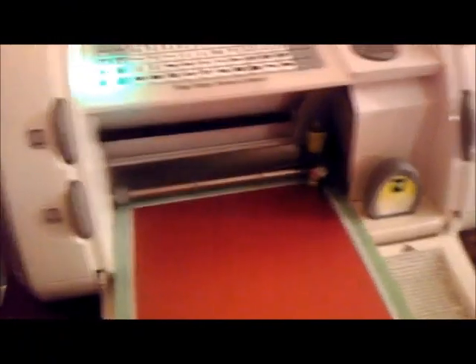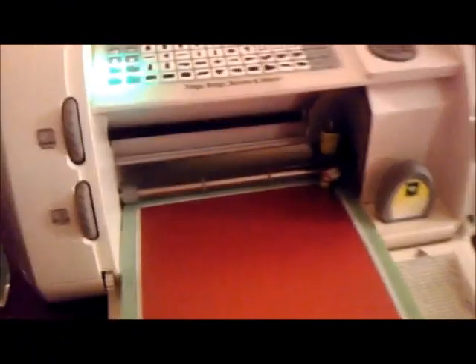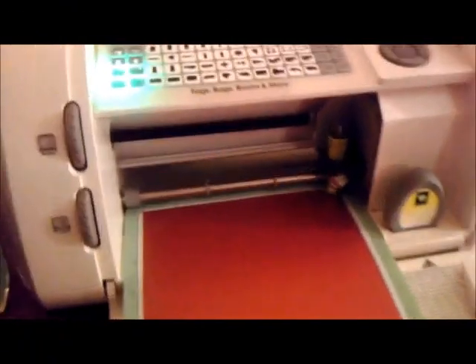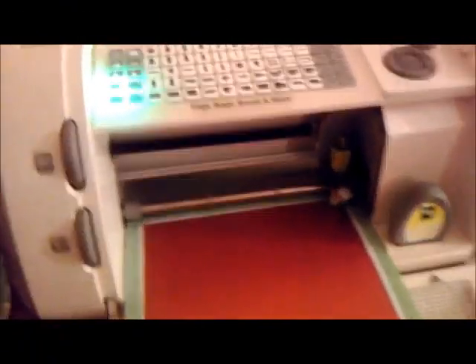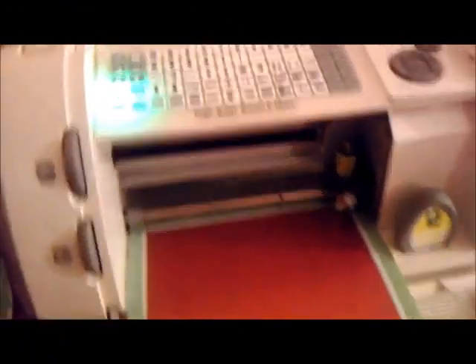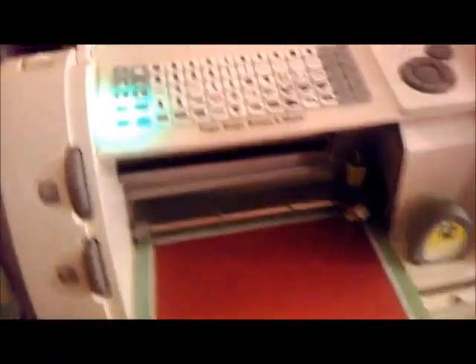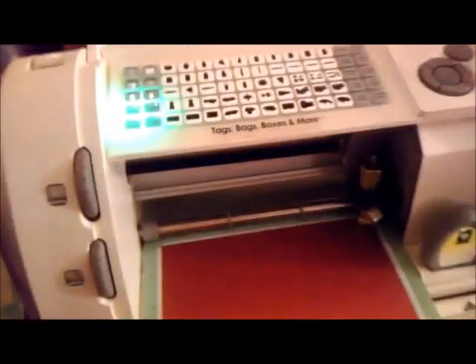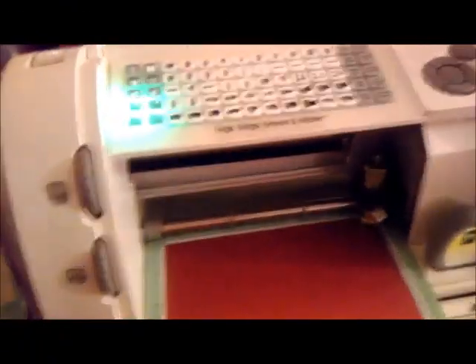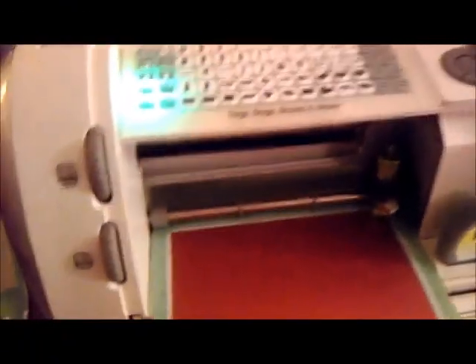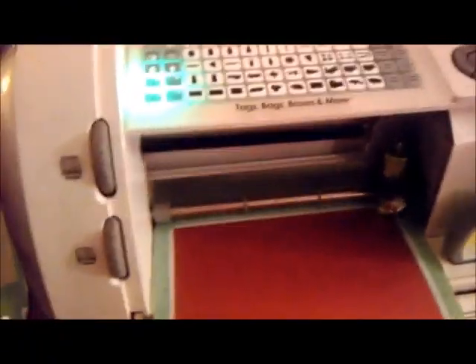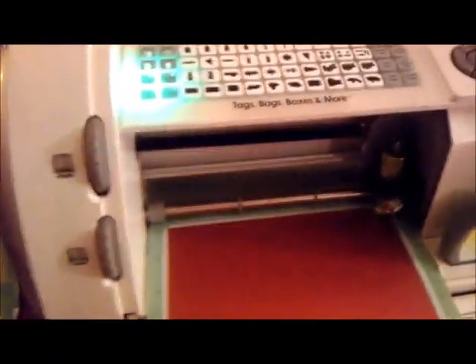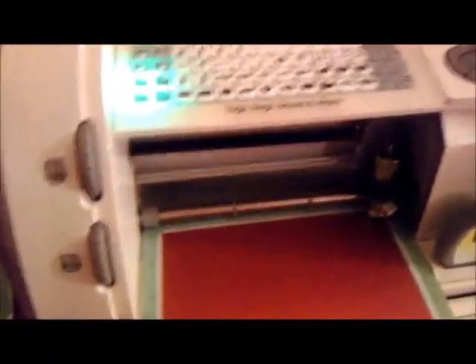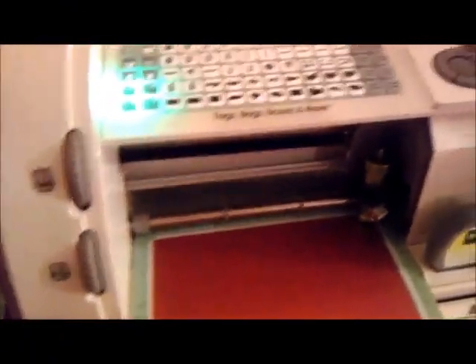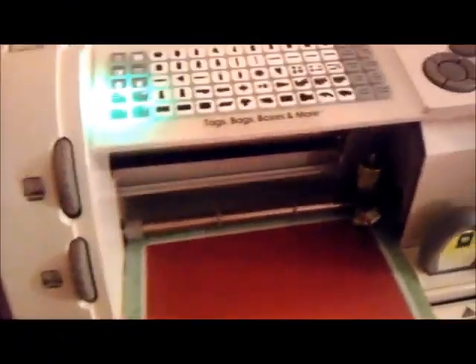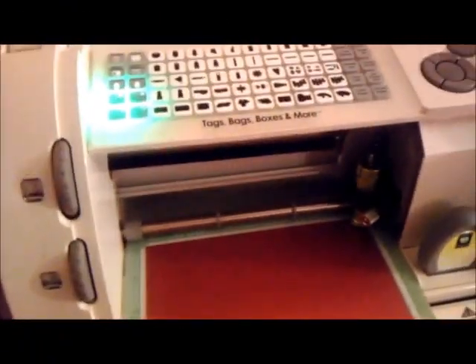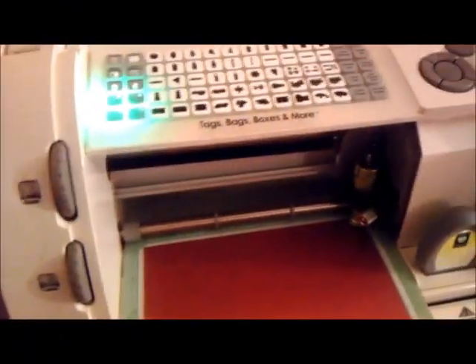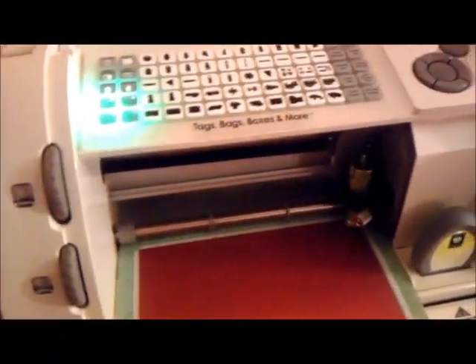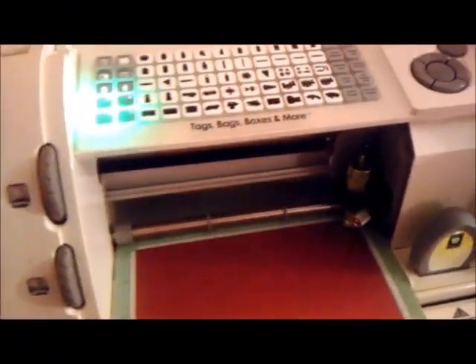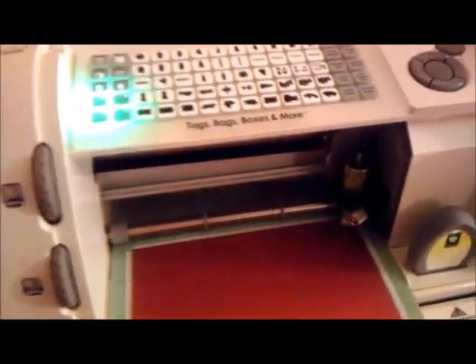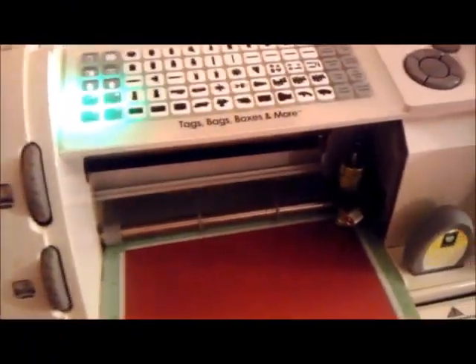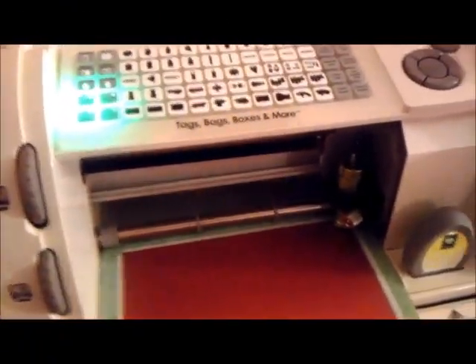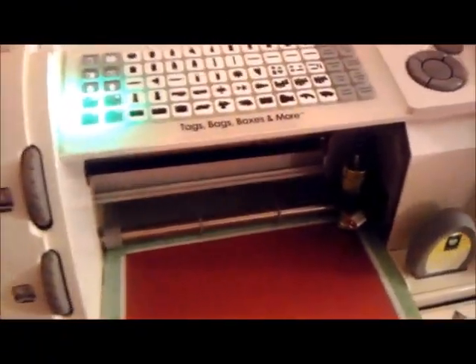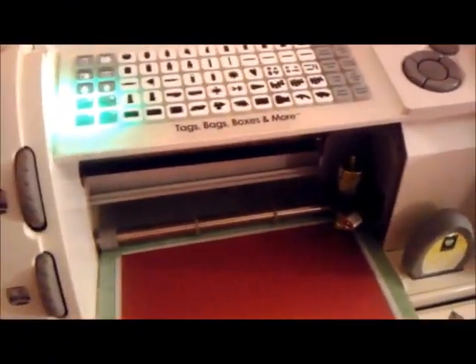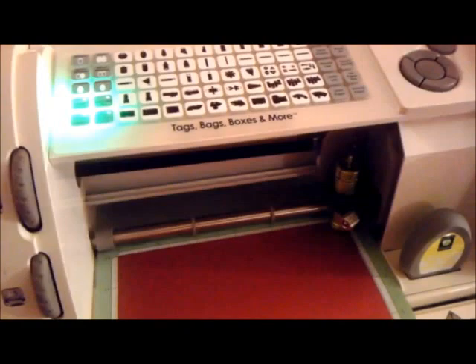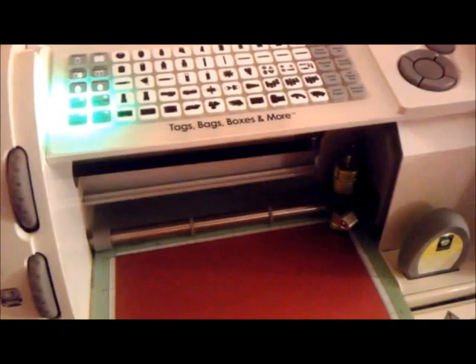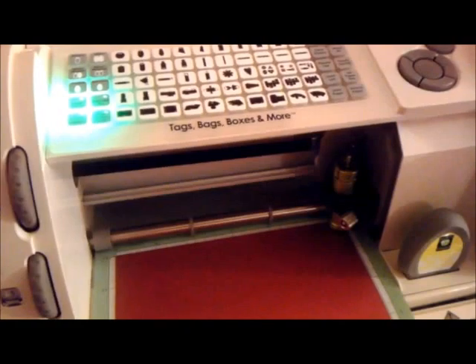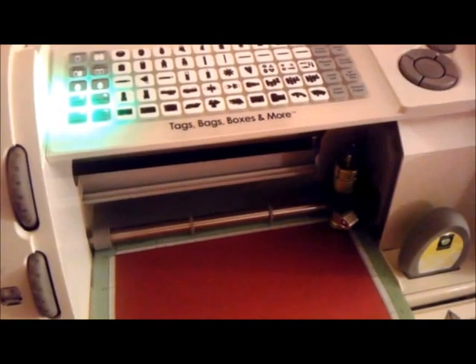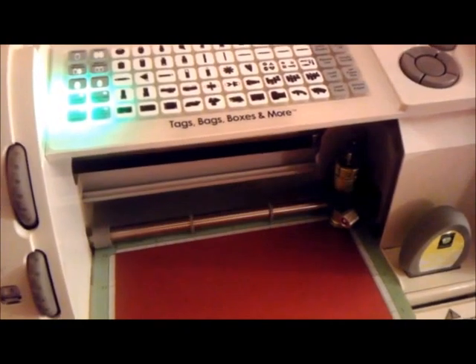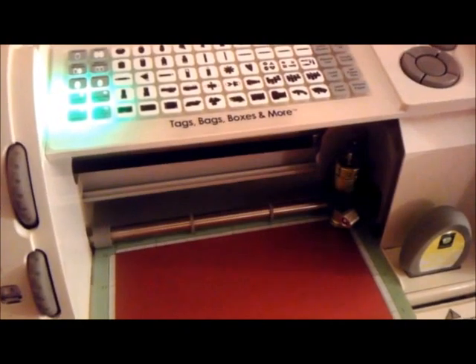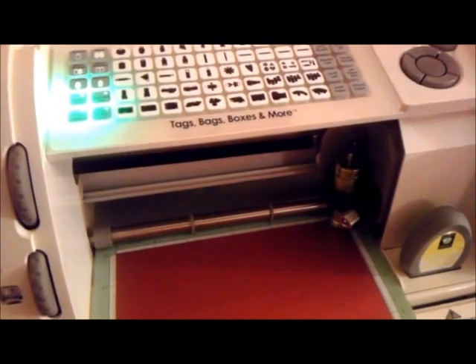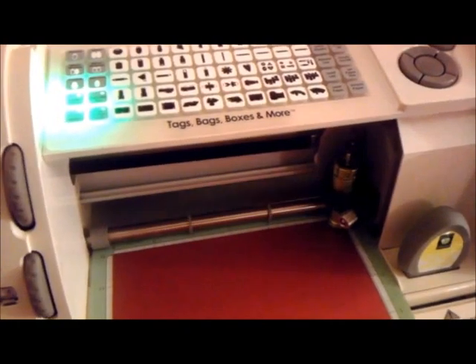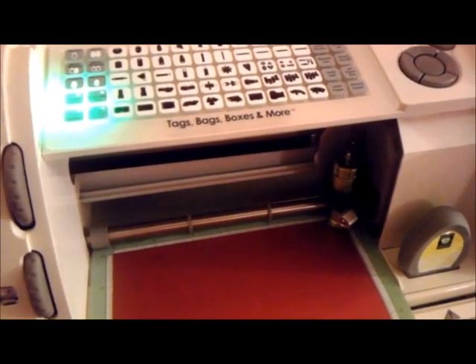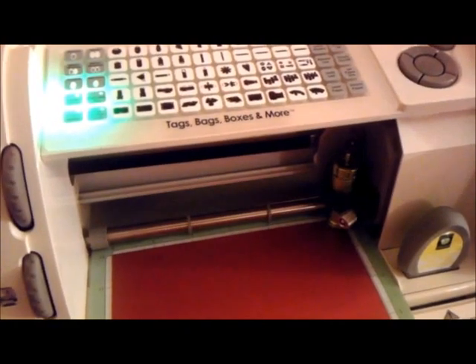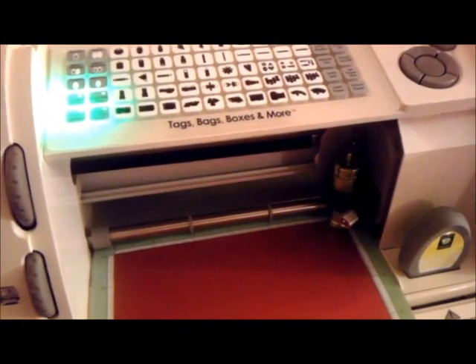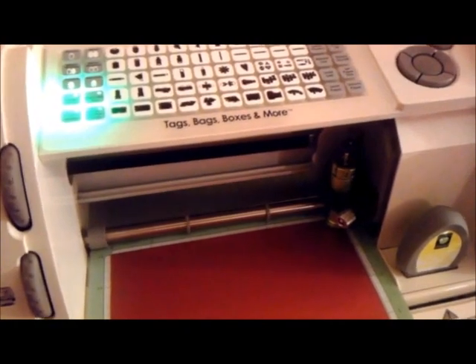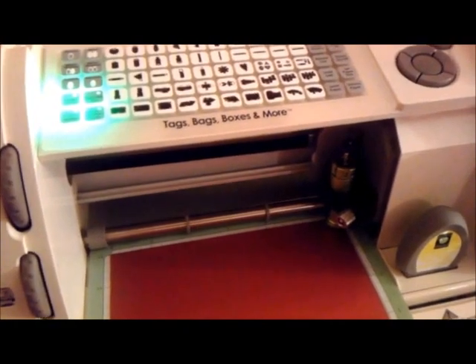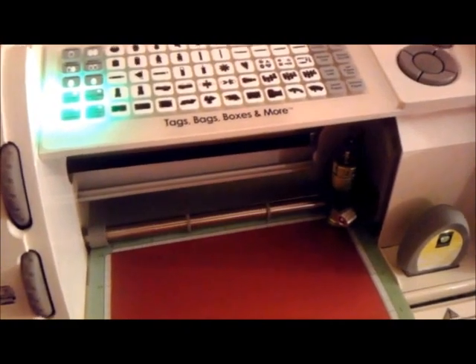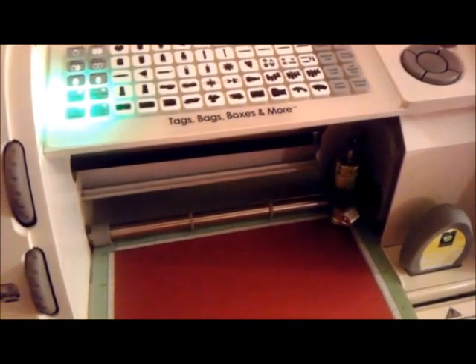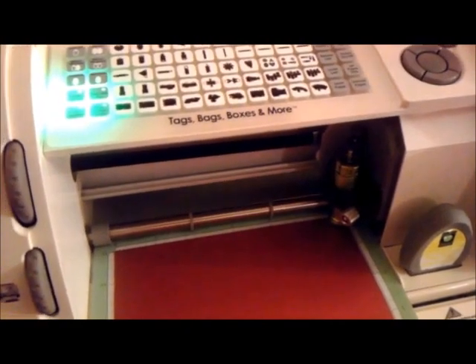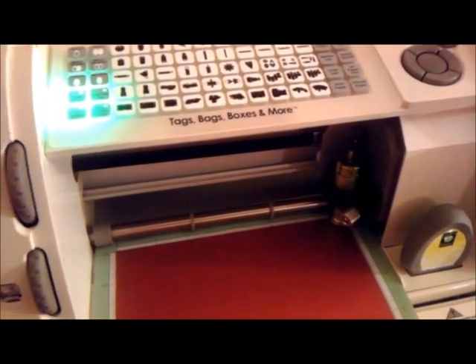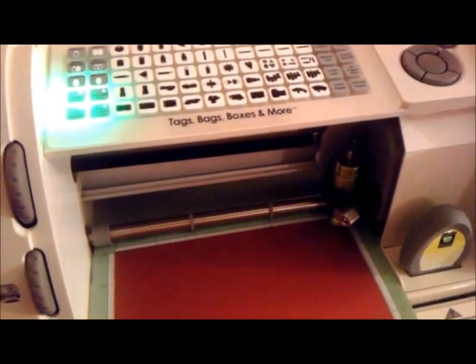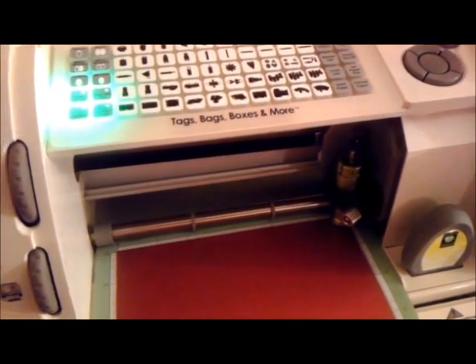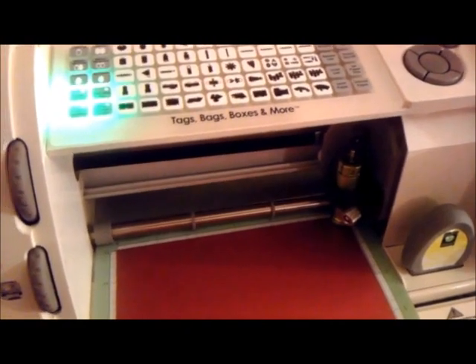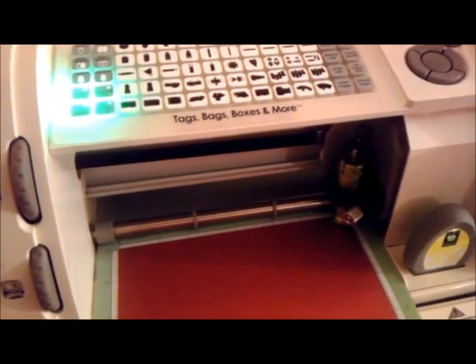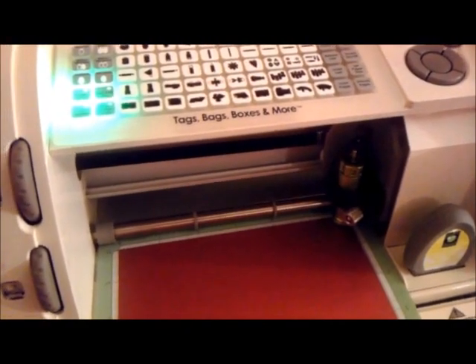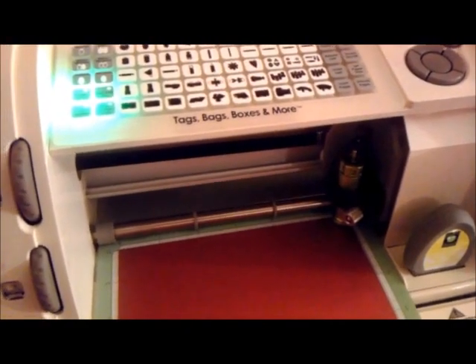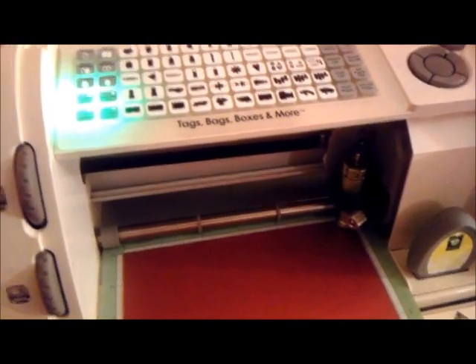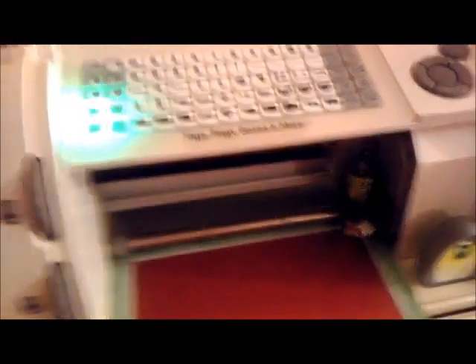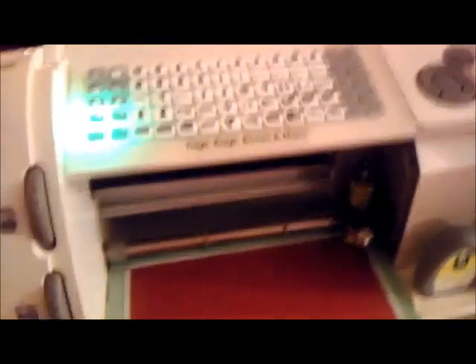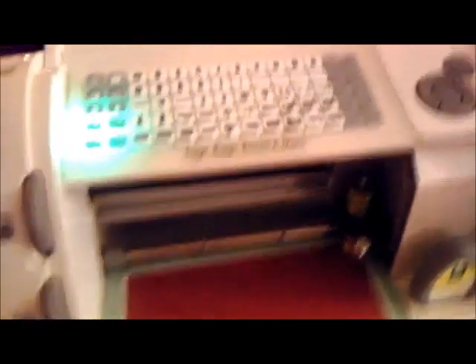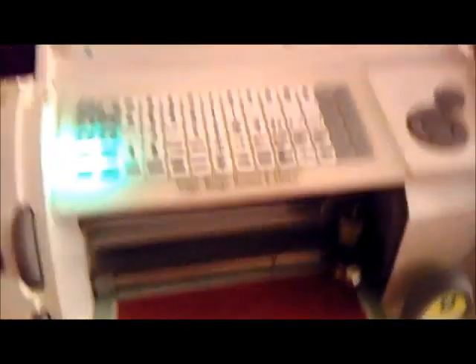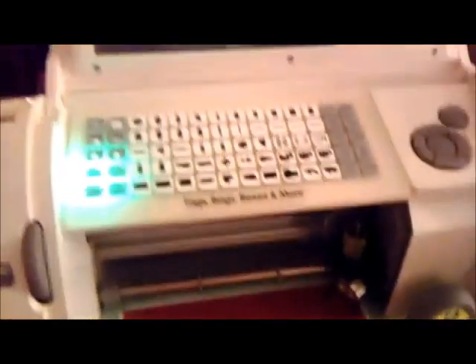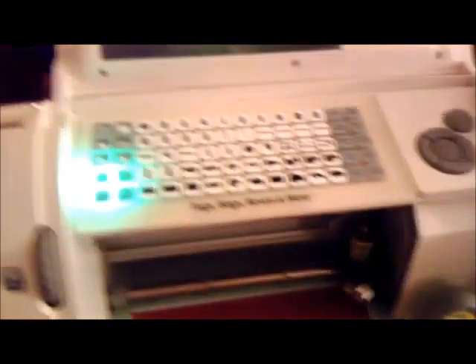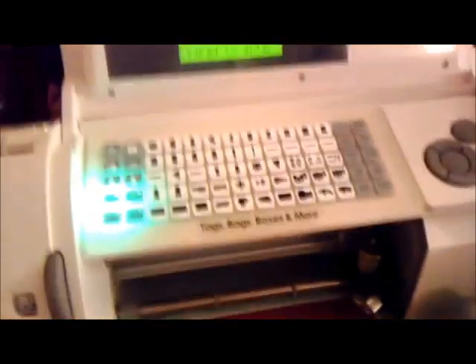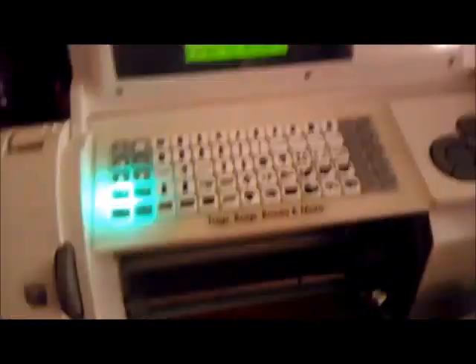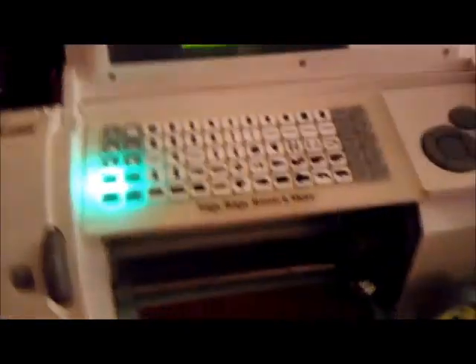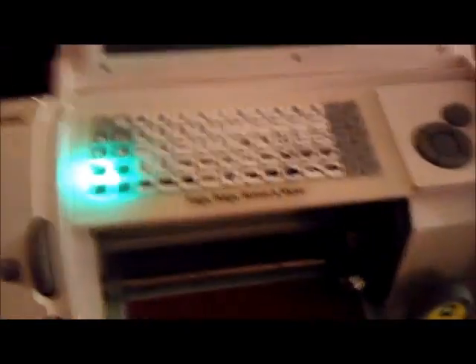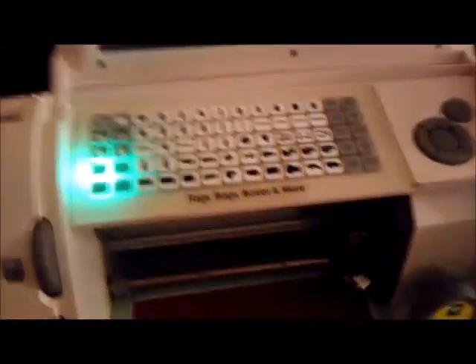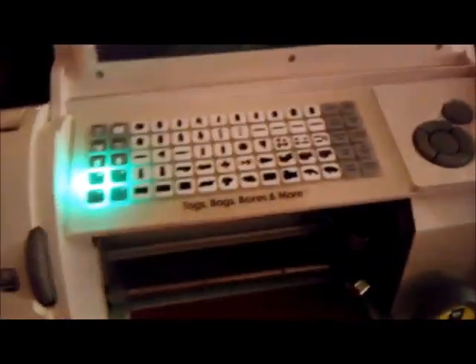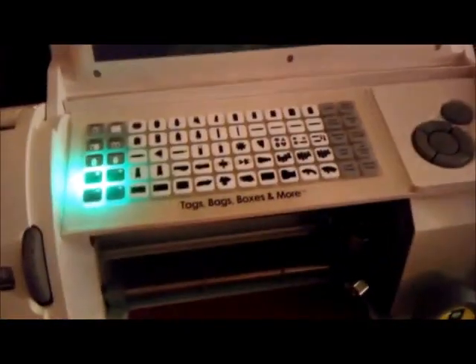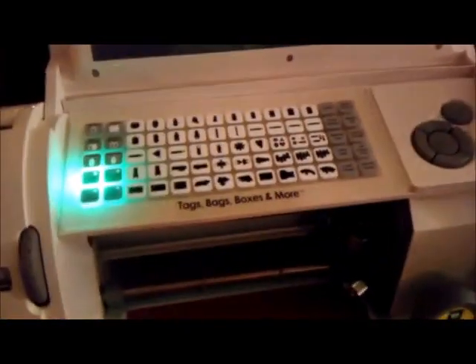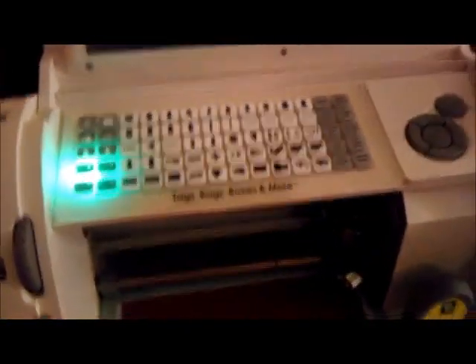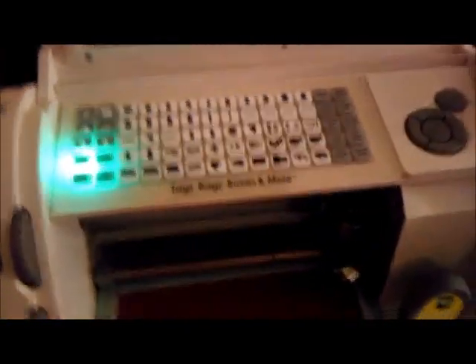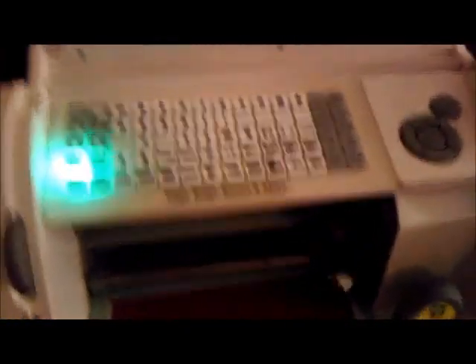A lot of you, when I did my haul for my Cricut cartridges, you all asked me how do I use the Cricut machine?